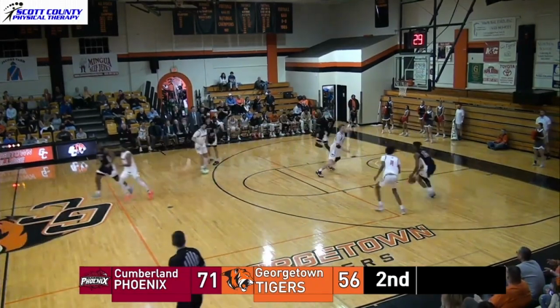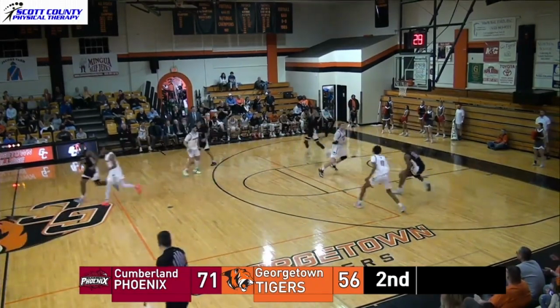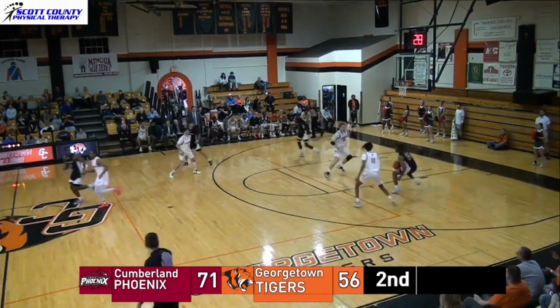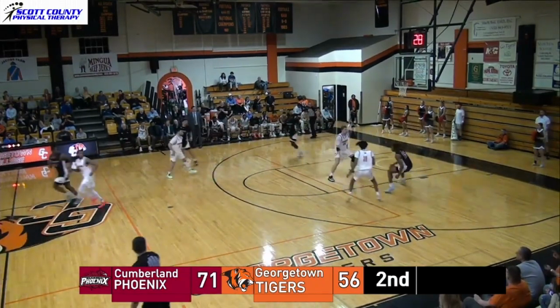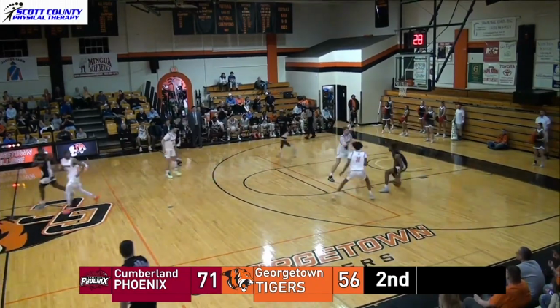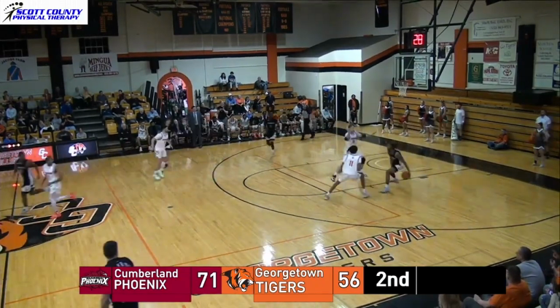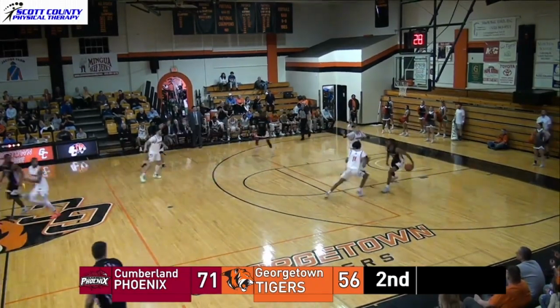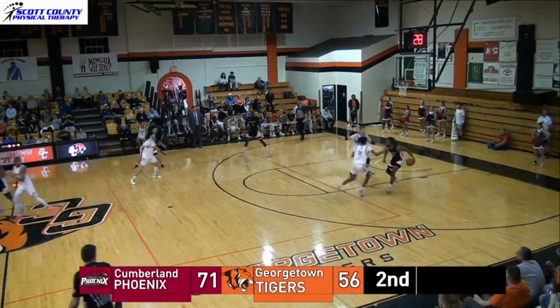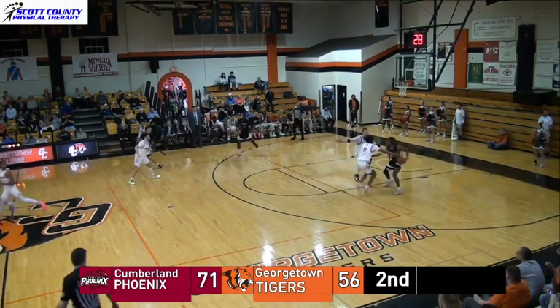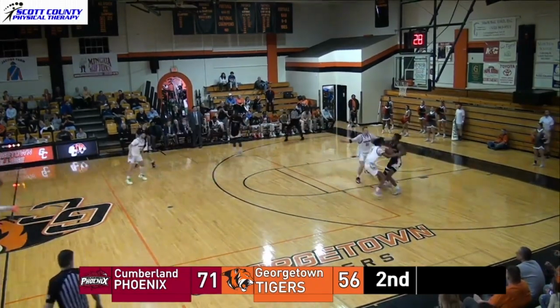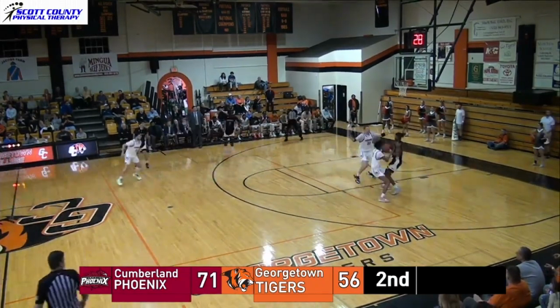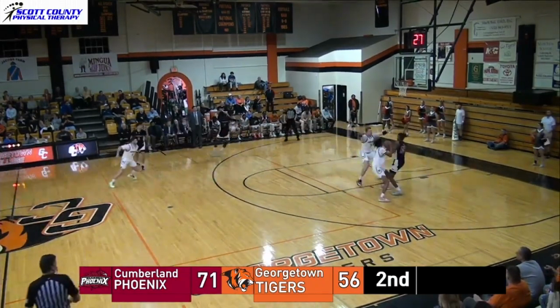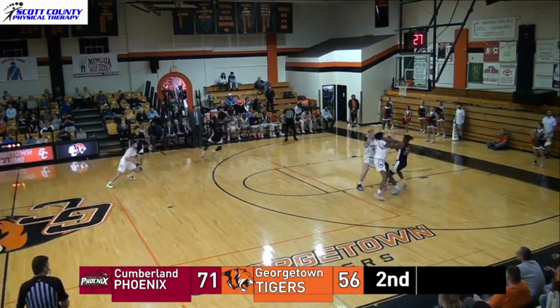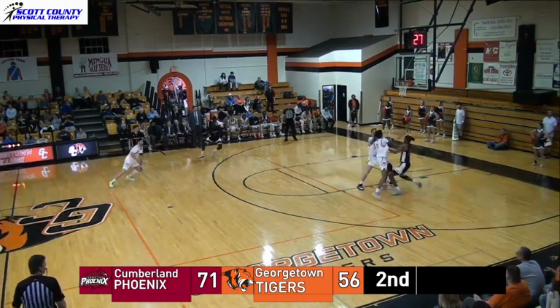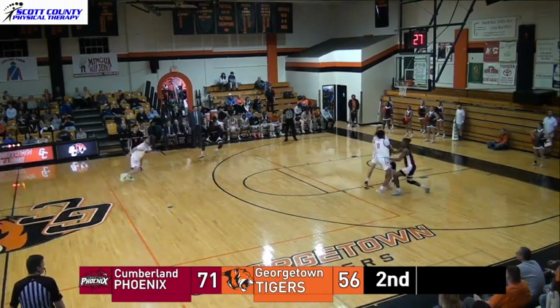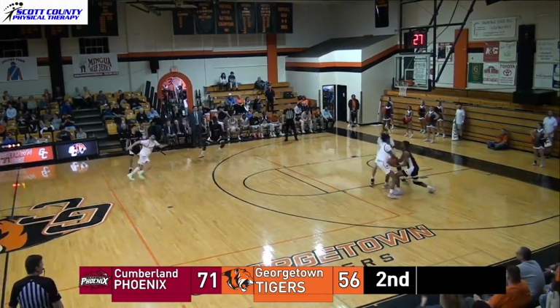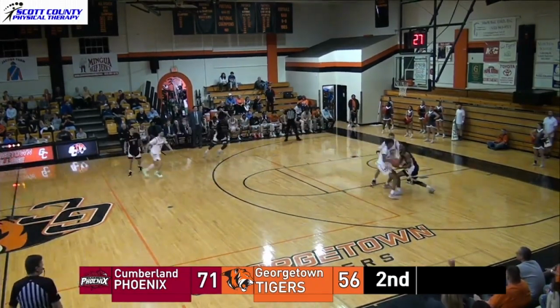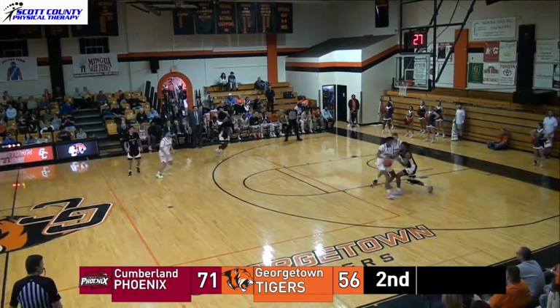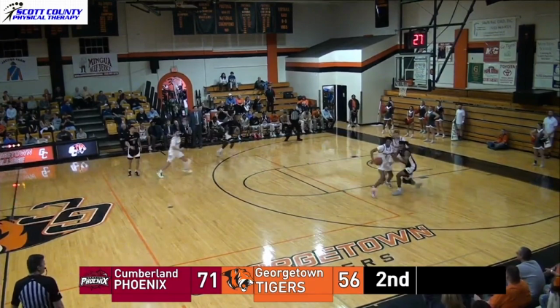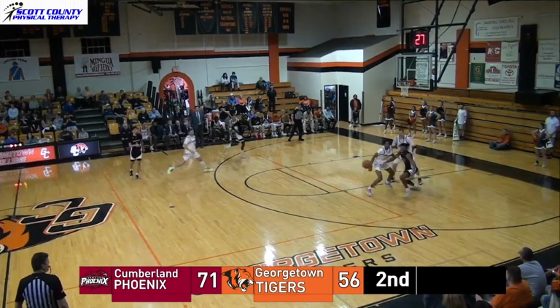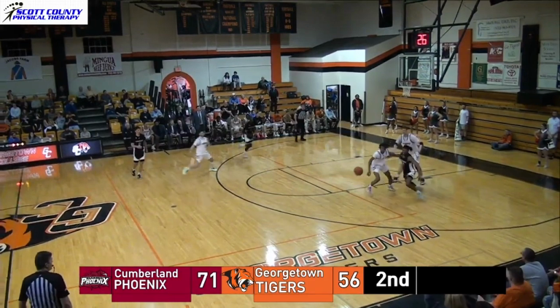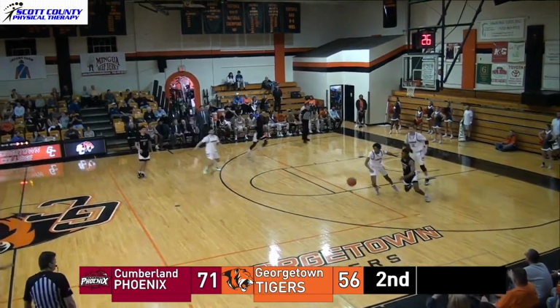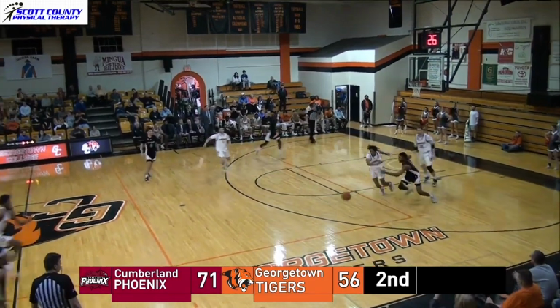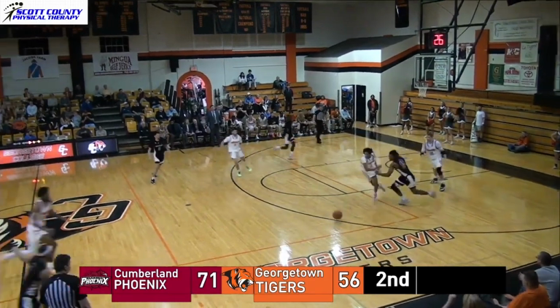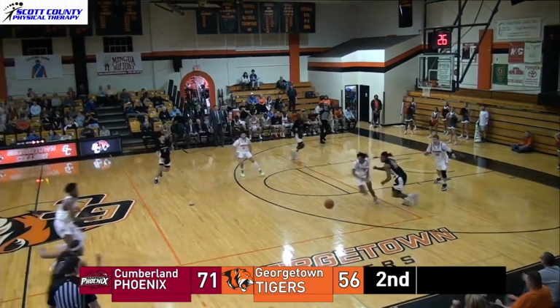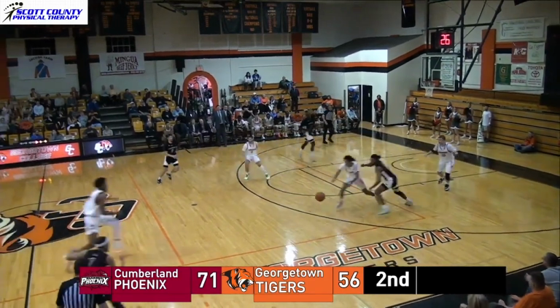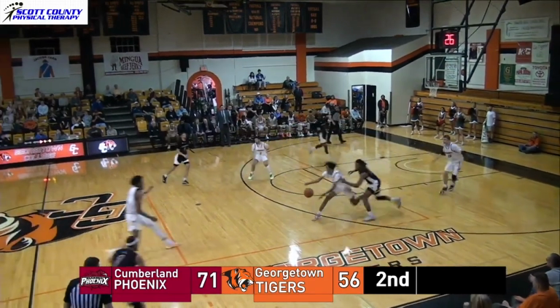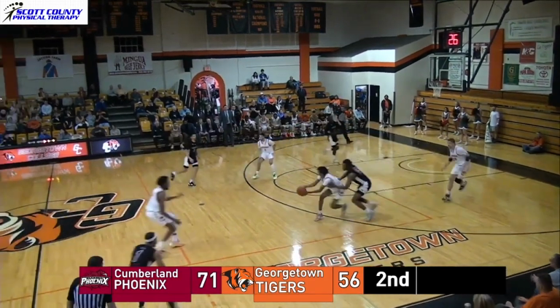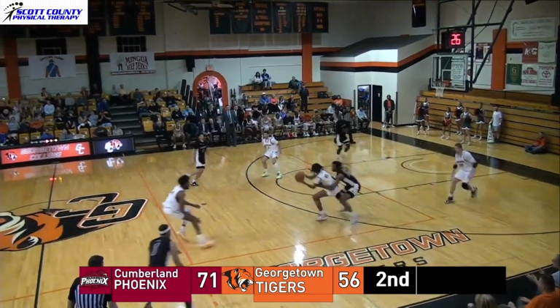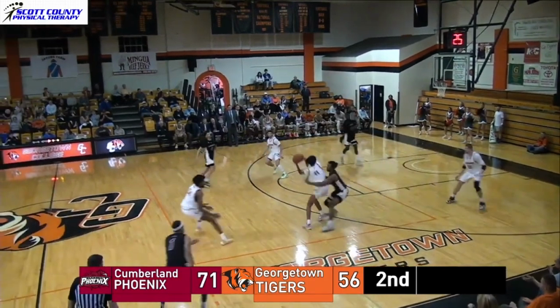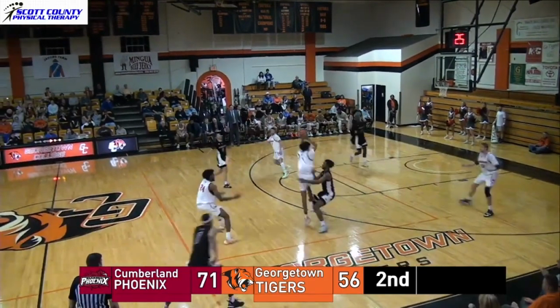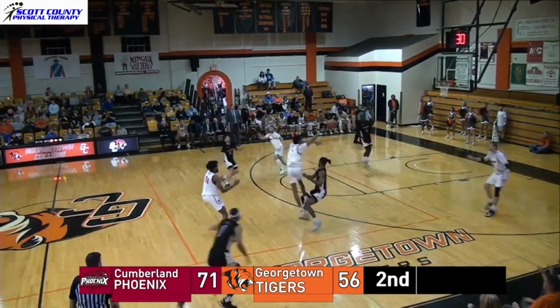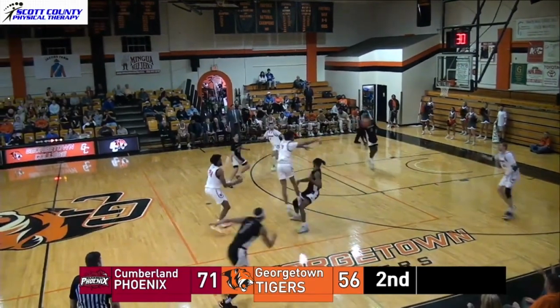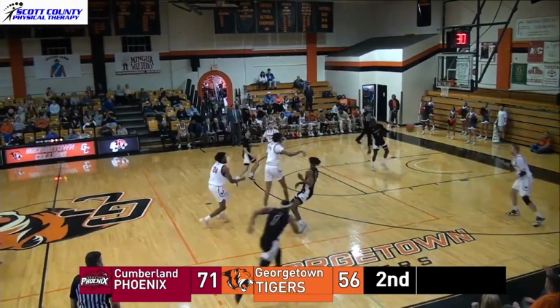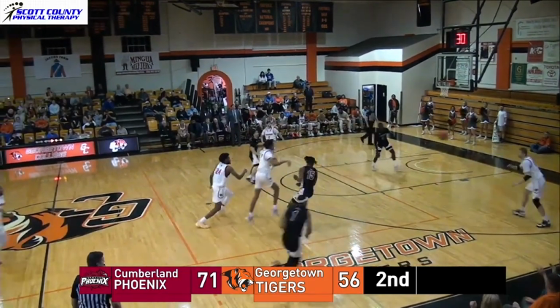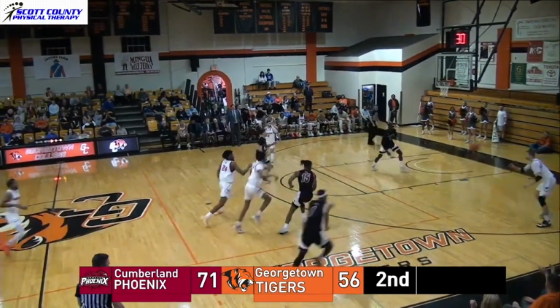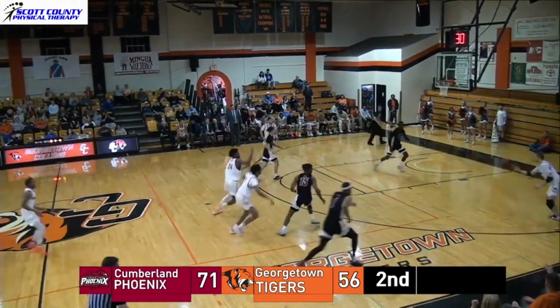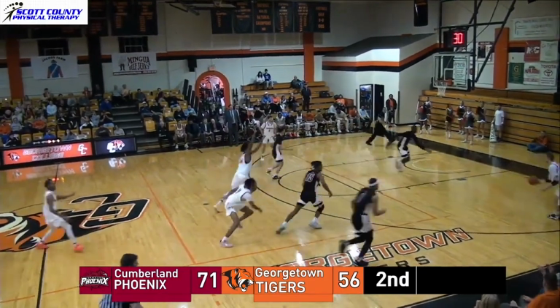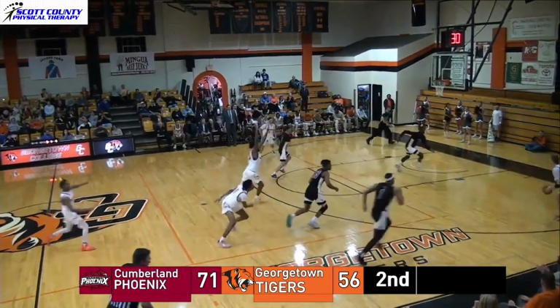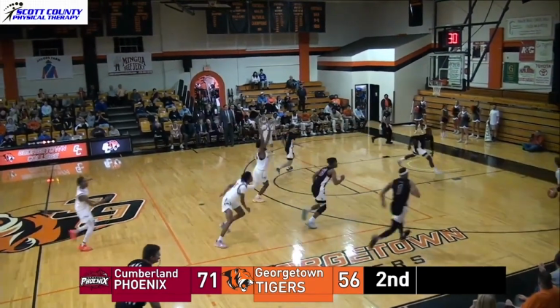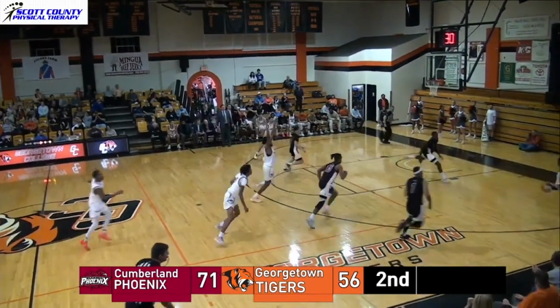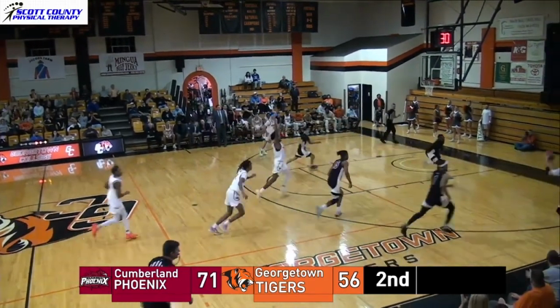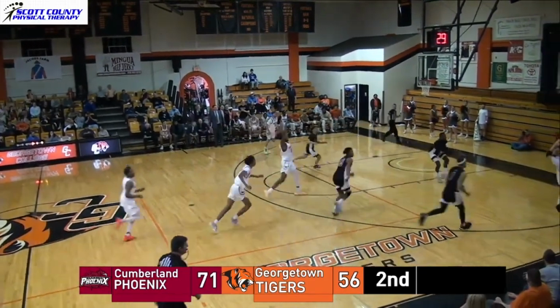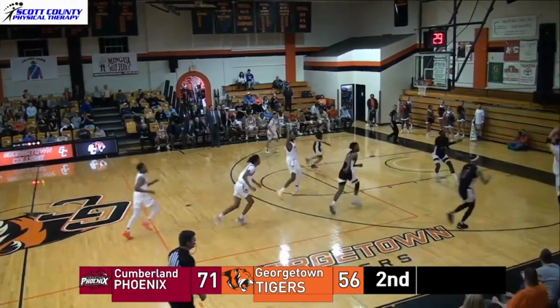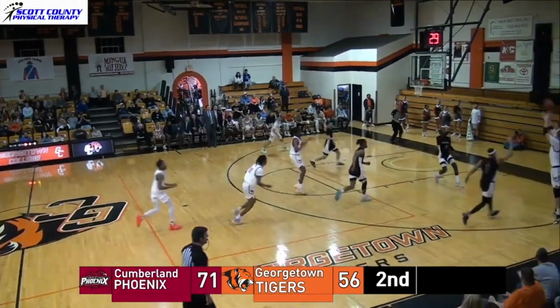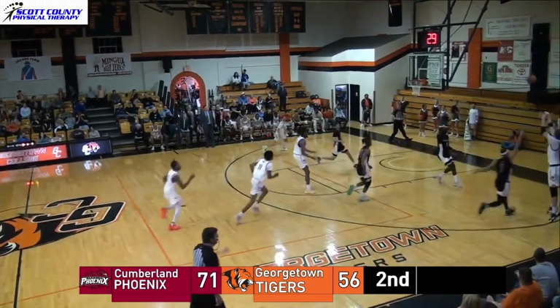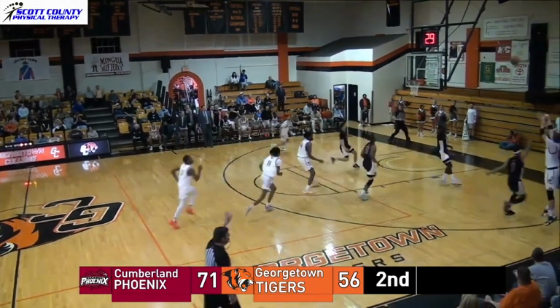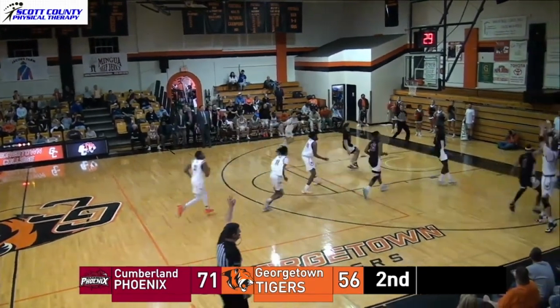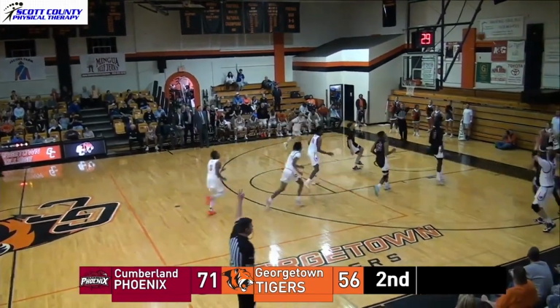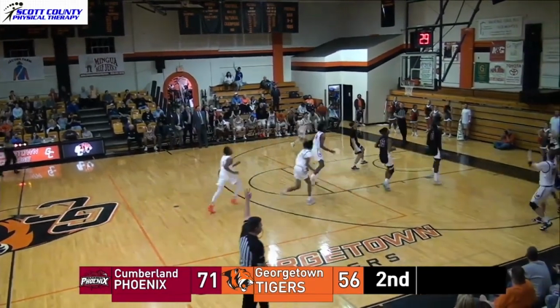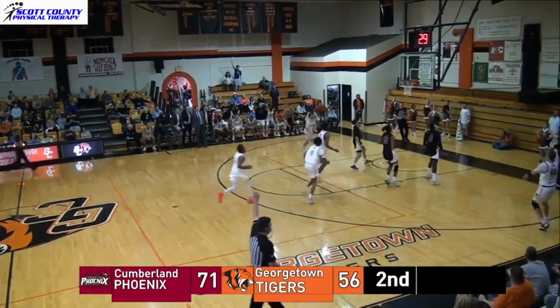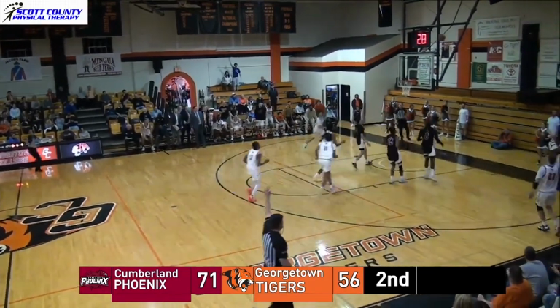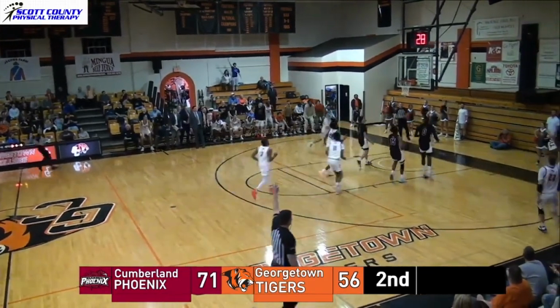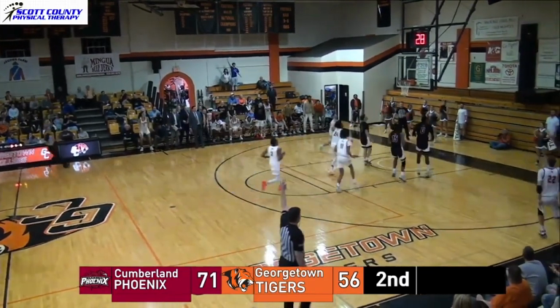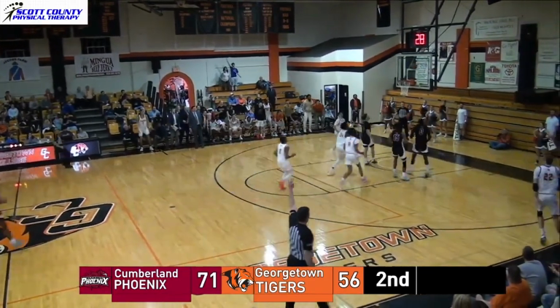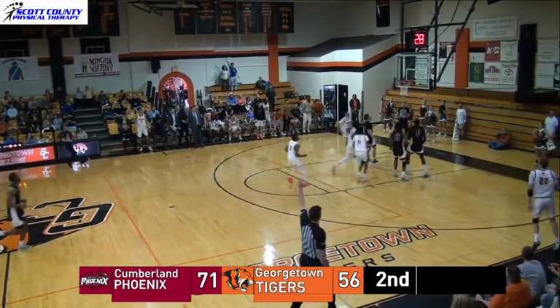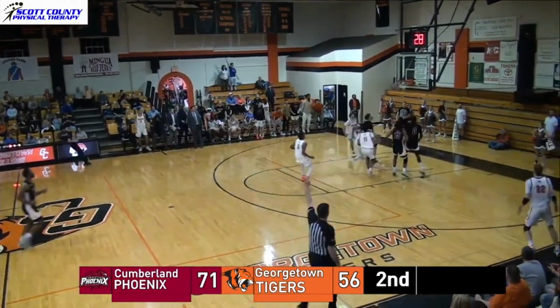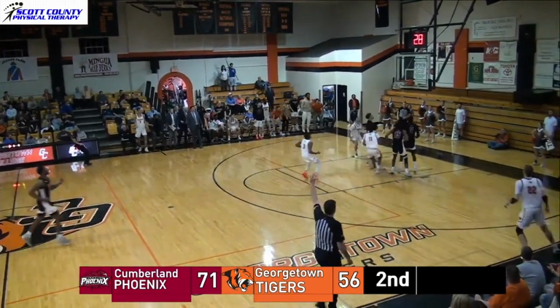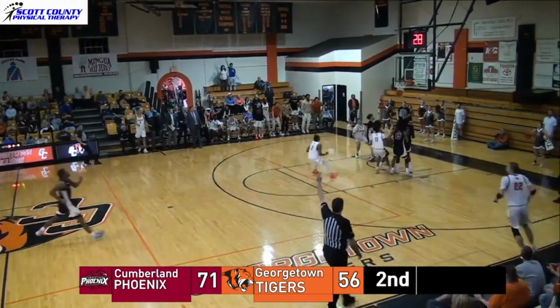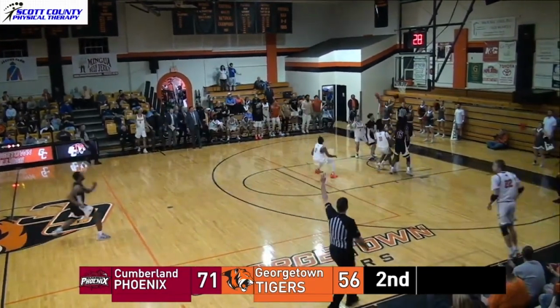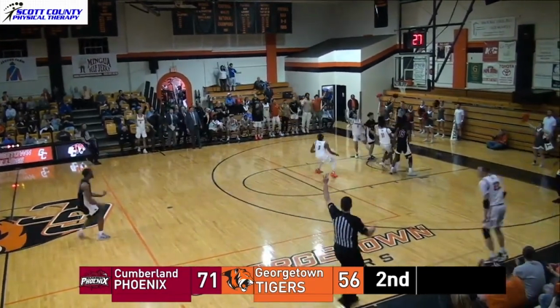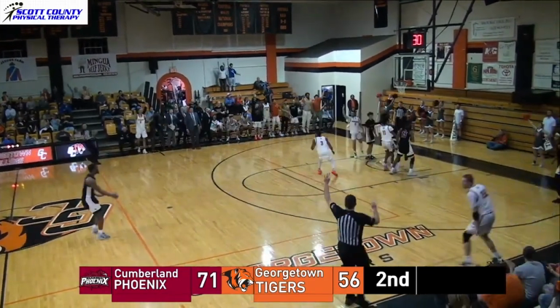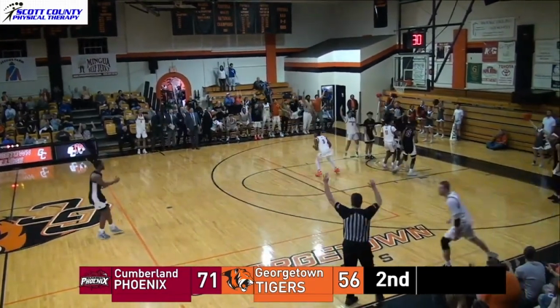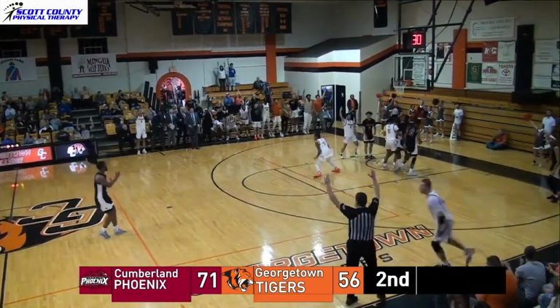It's a 15-point lead with four minutes to play. Dozier just strips Johnson. Here's Lamont, three out of the right corner — big one, got it.